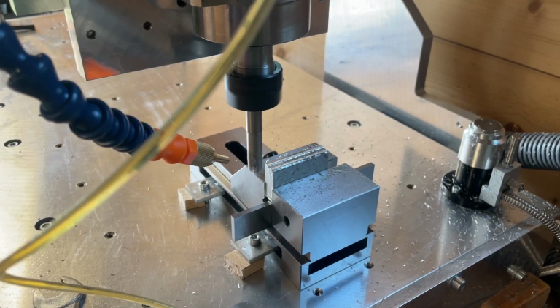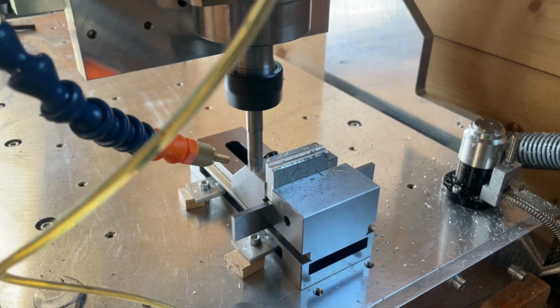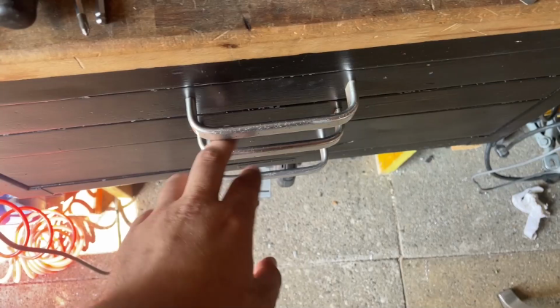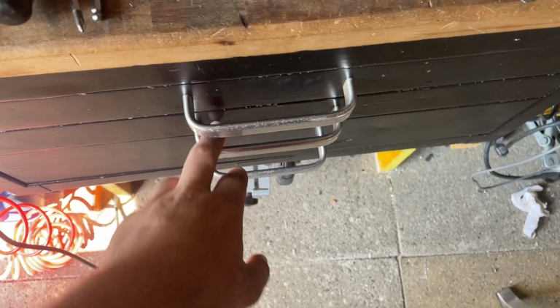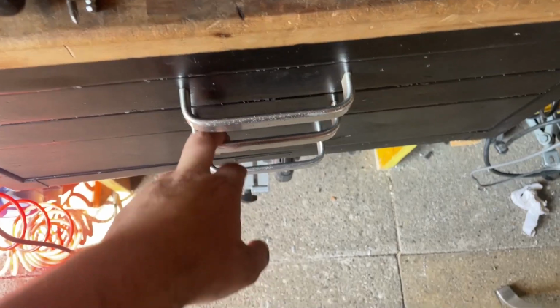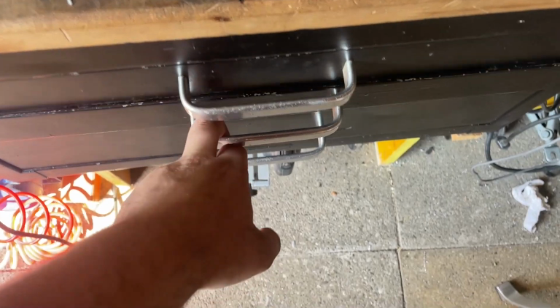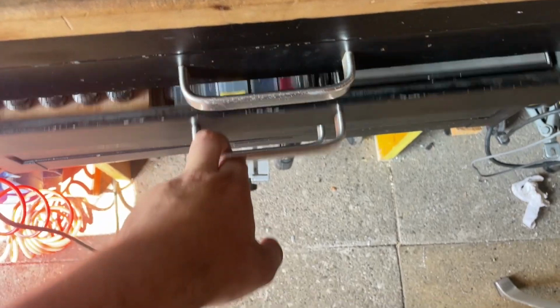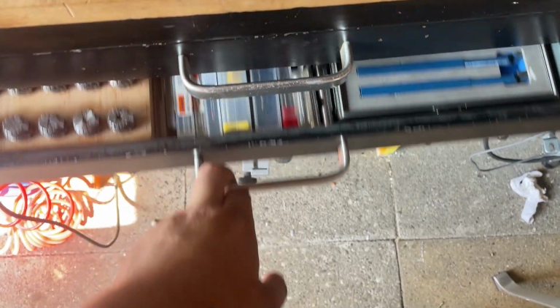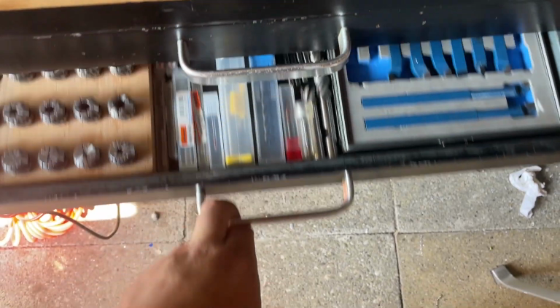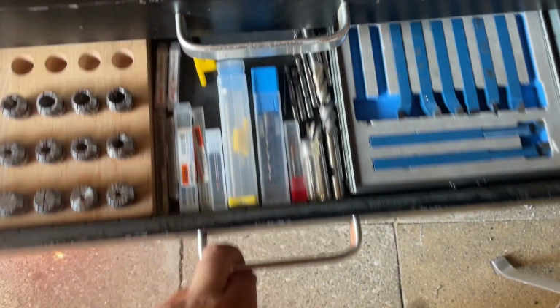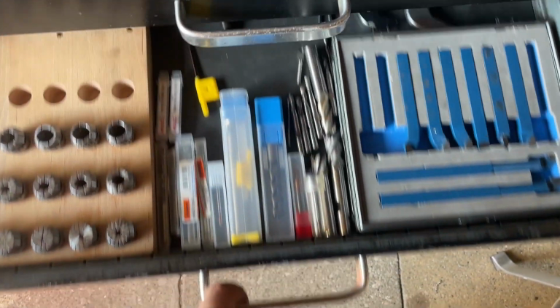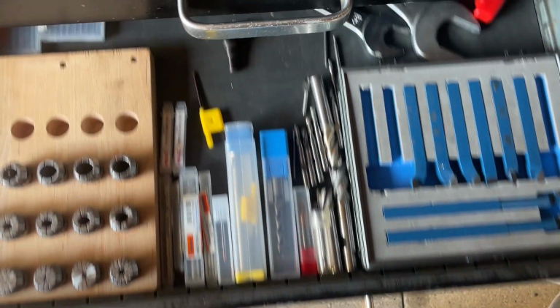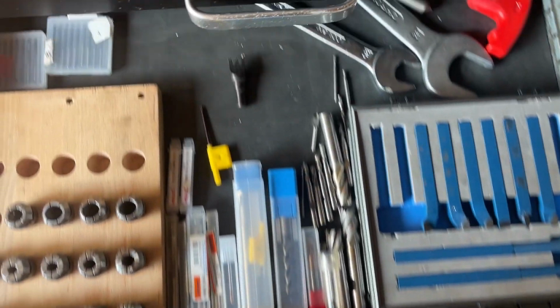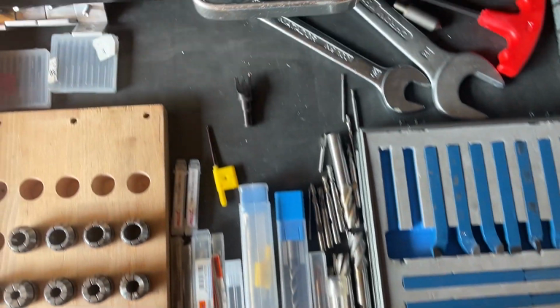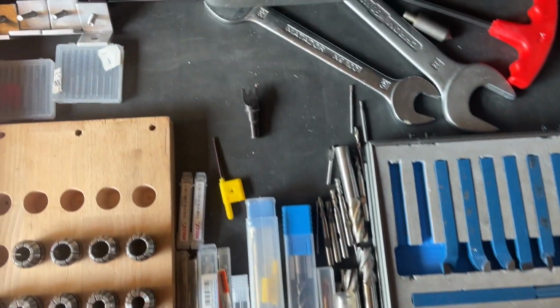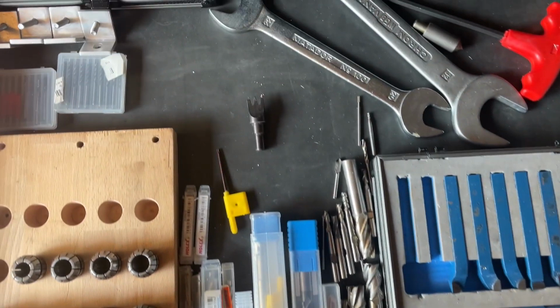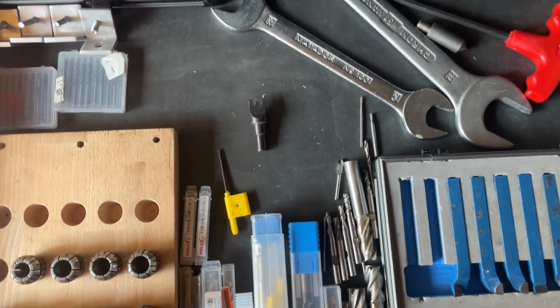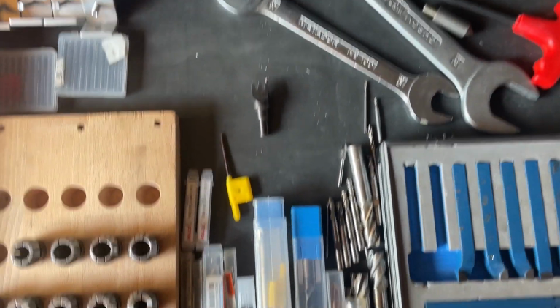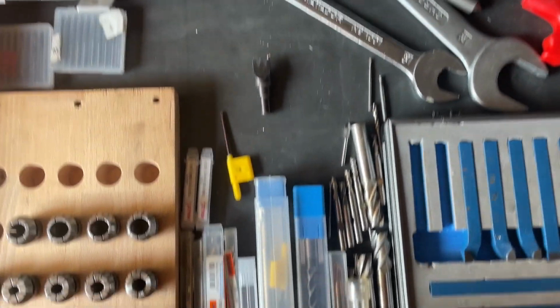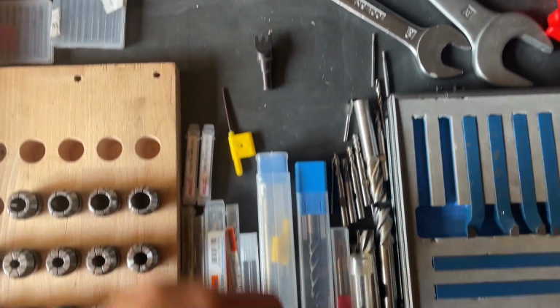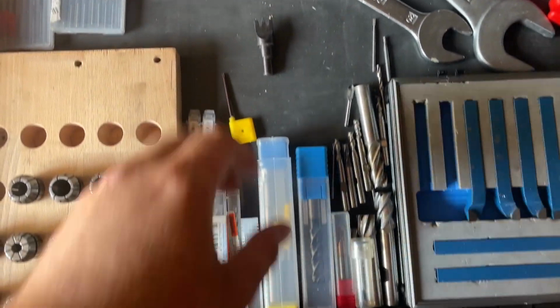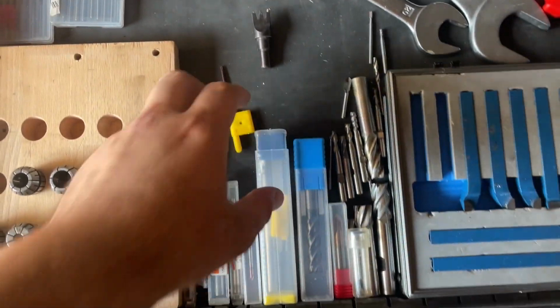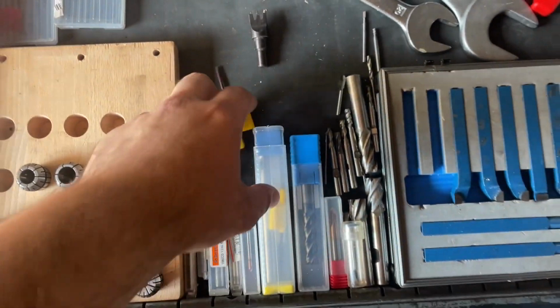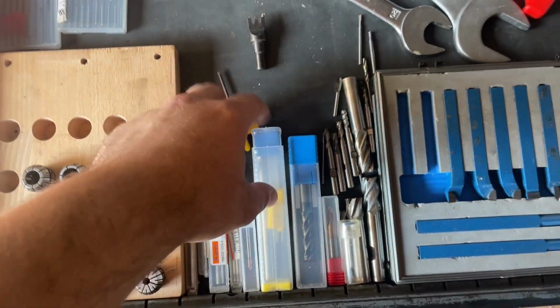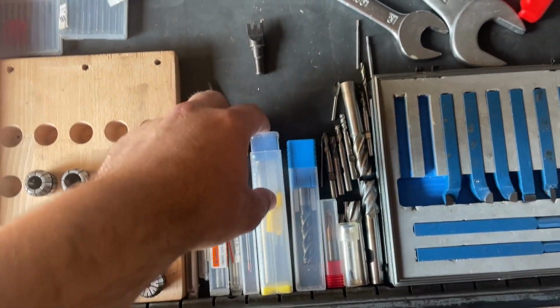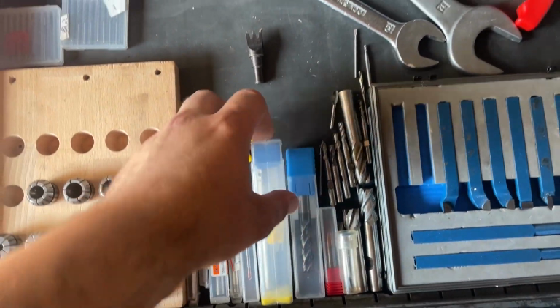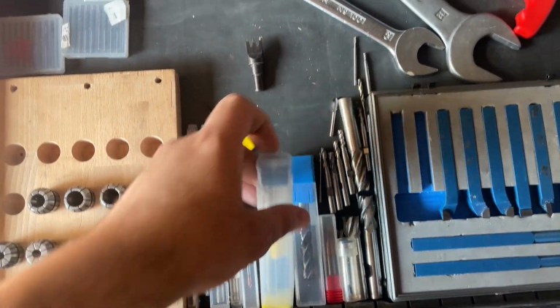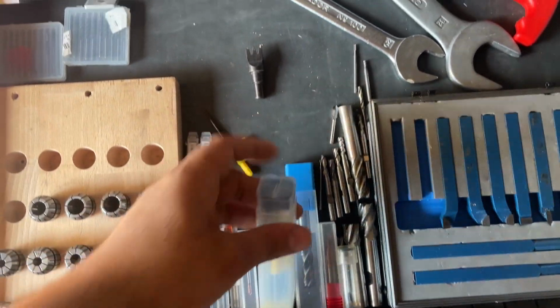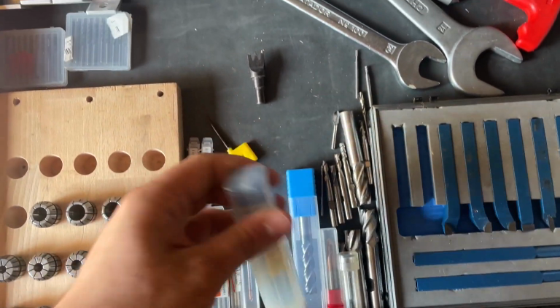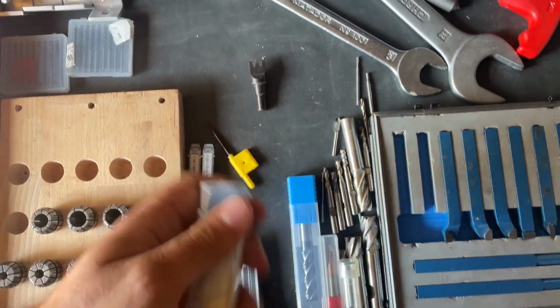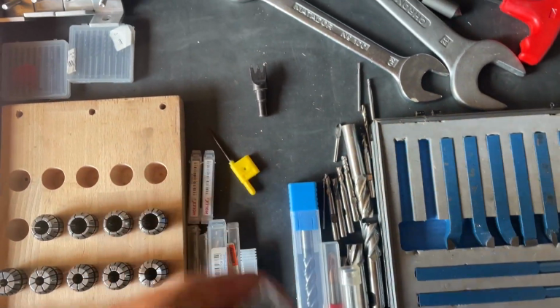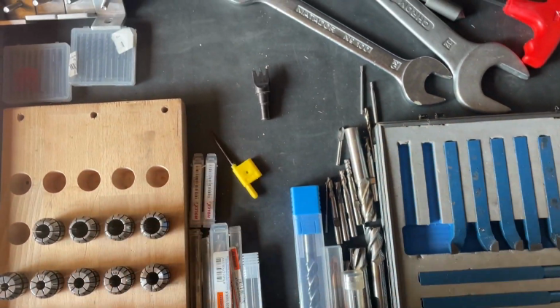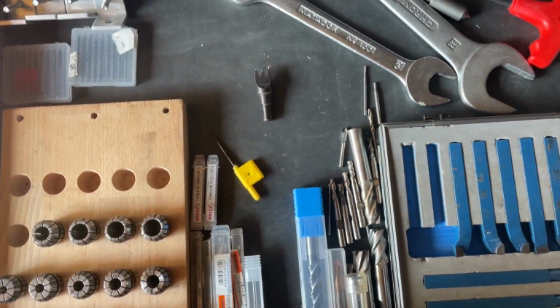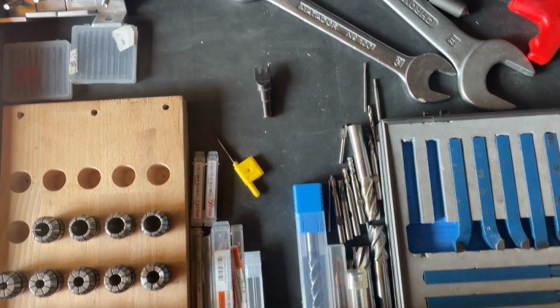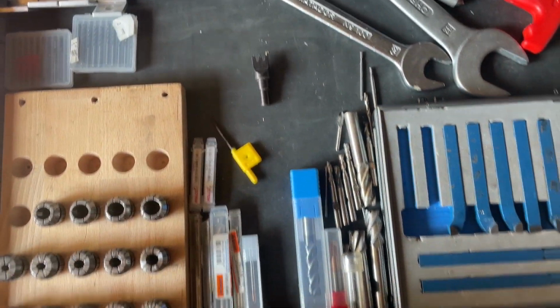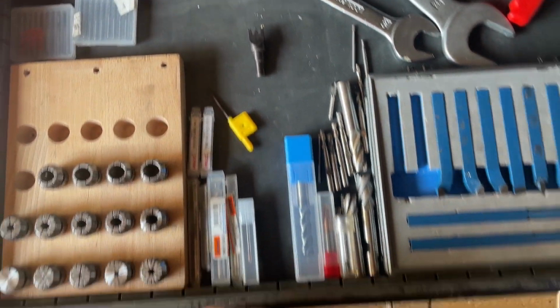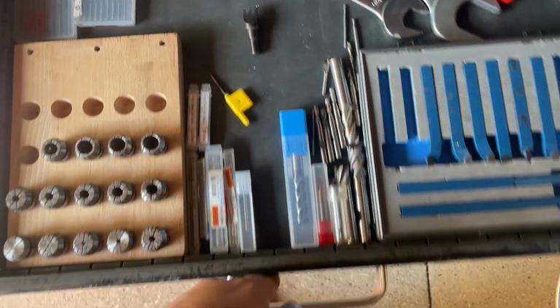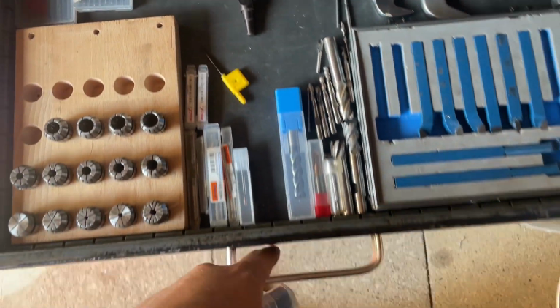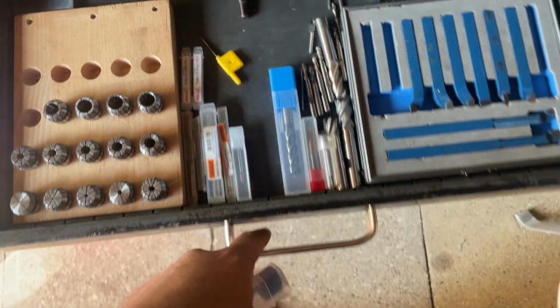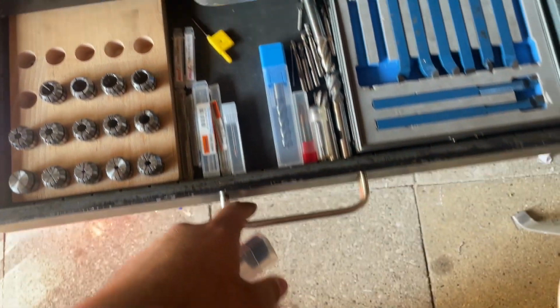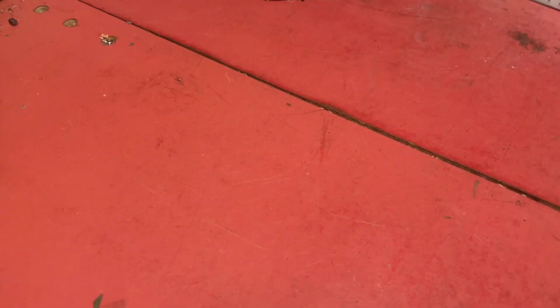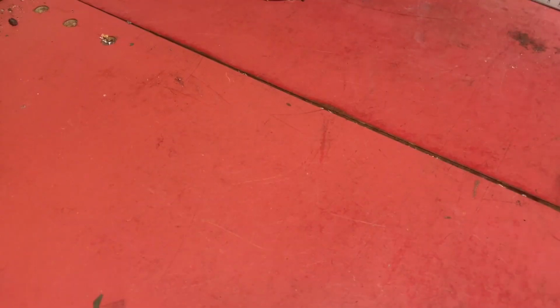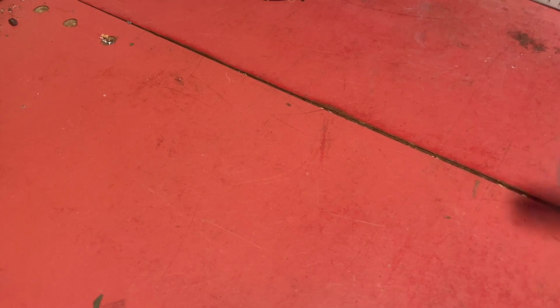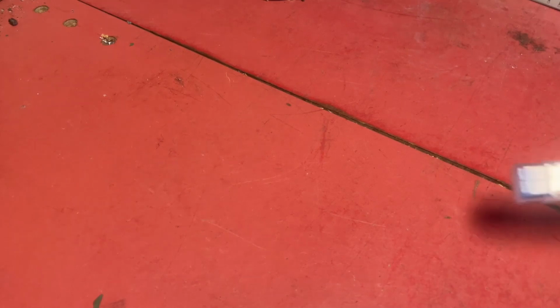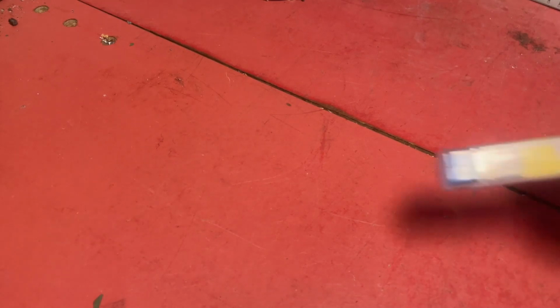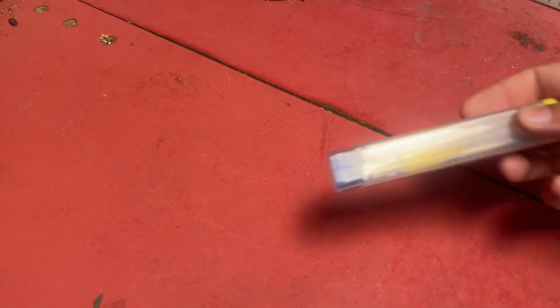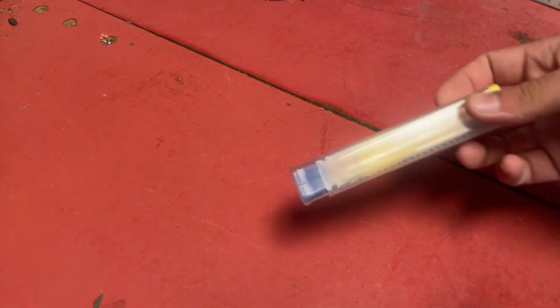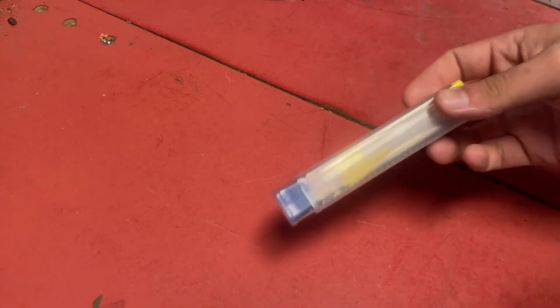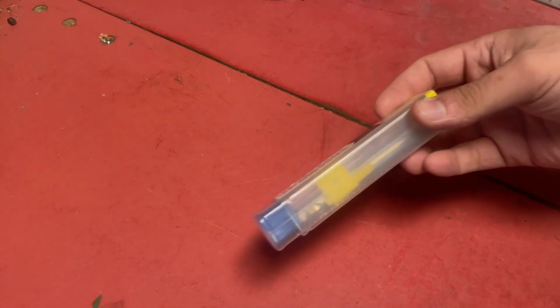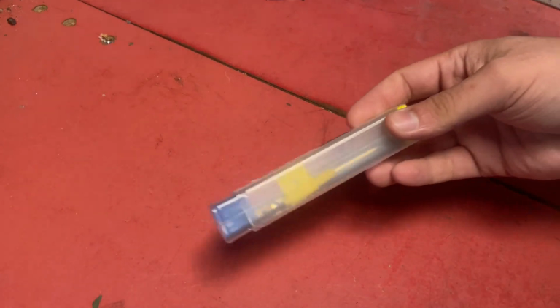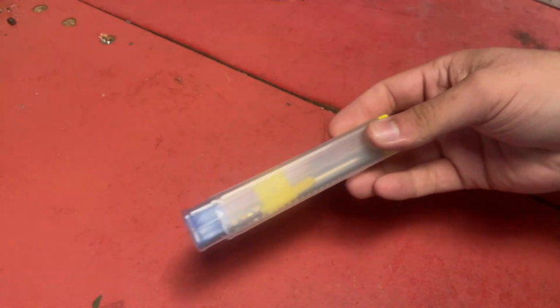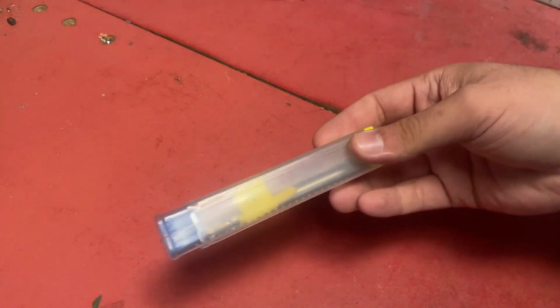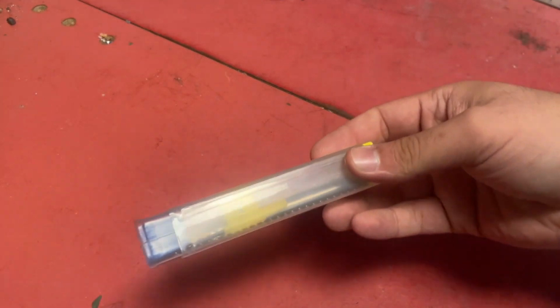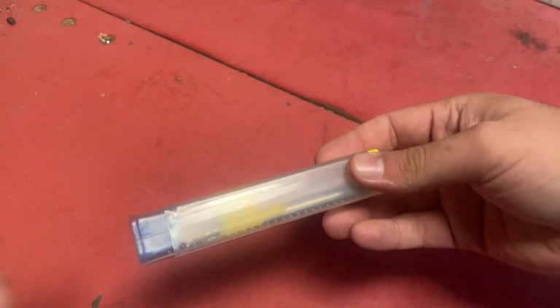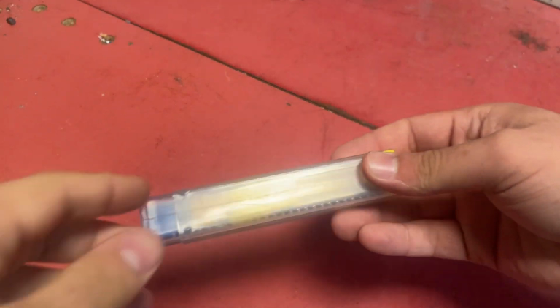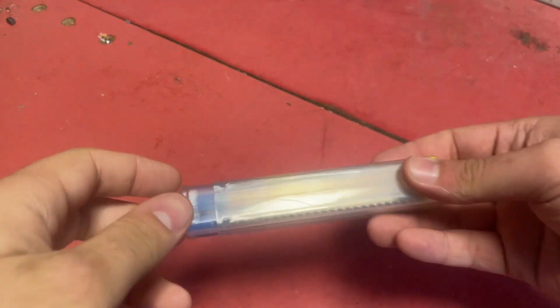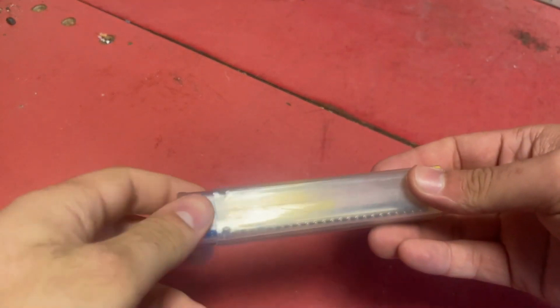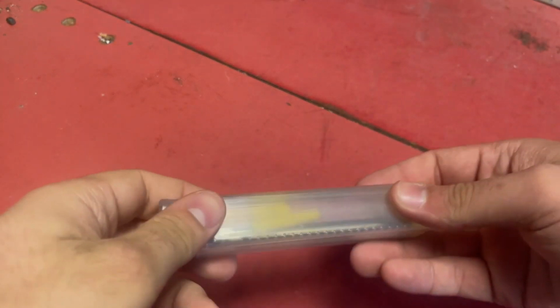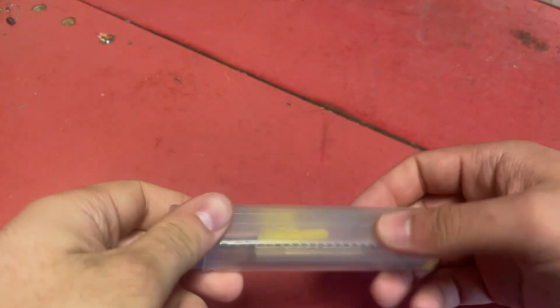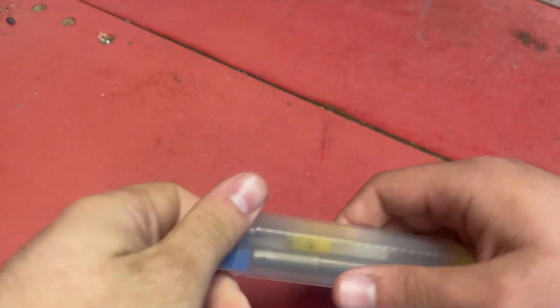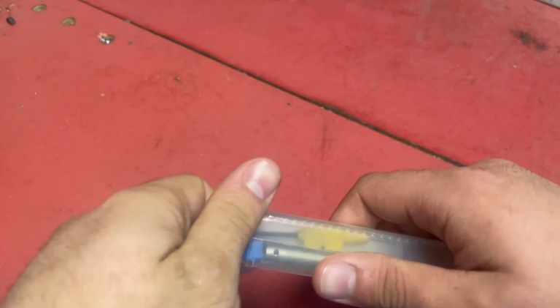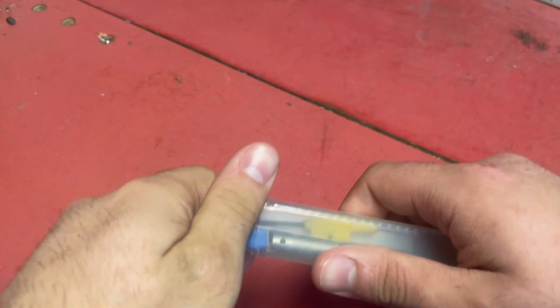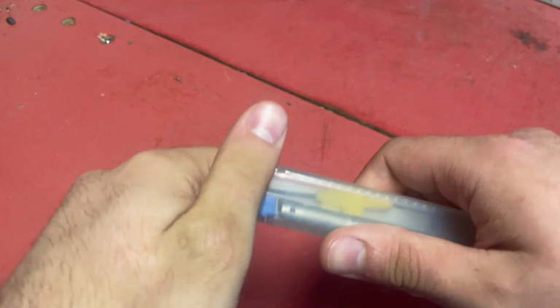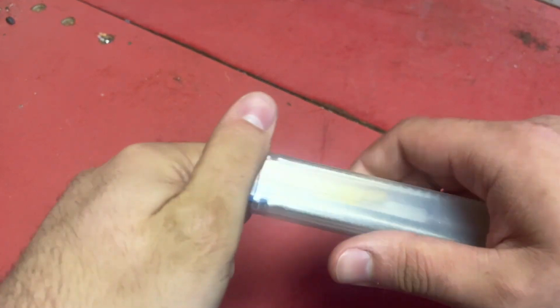Hello and welcome back to my channel. In this week's episode I am upgrading some things on my CNC mill.